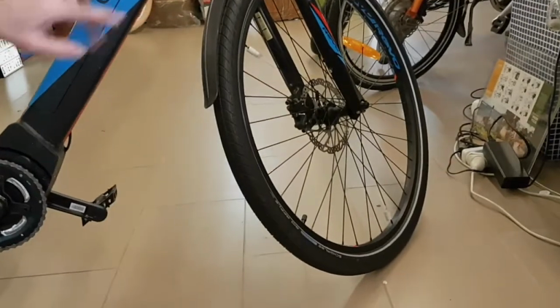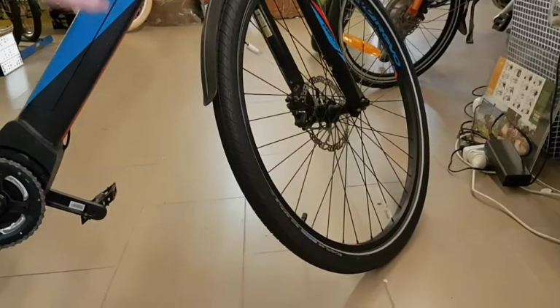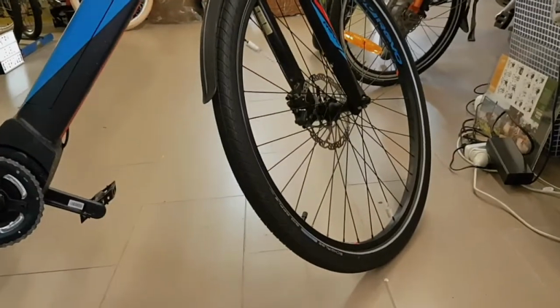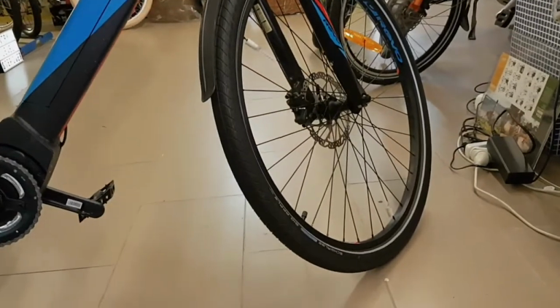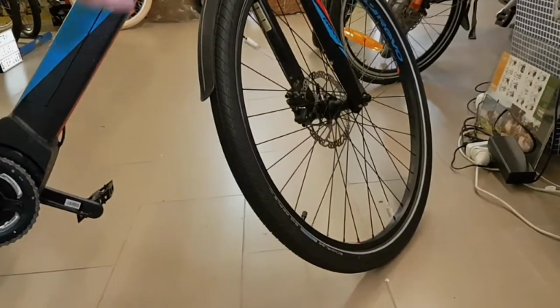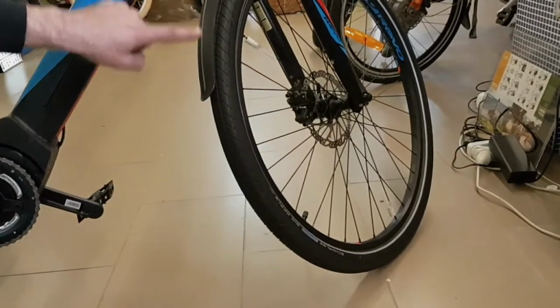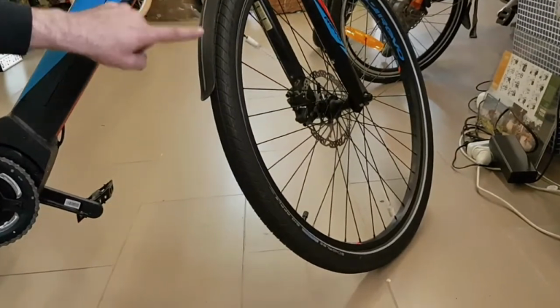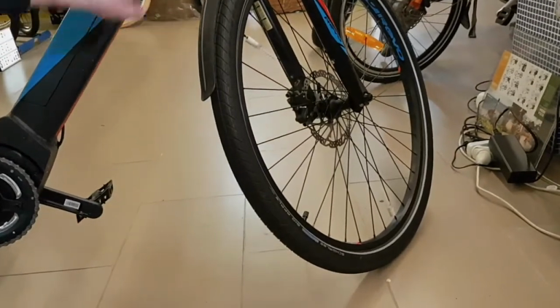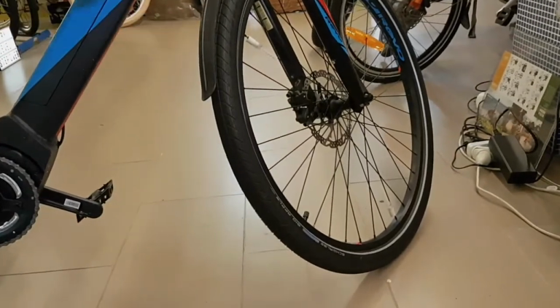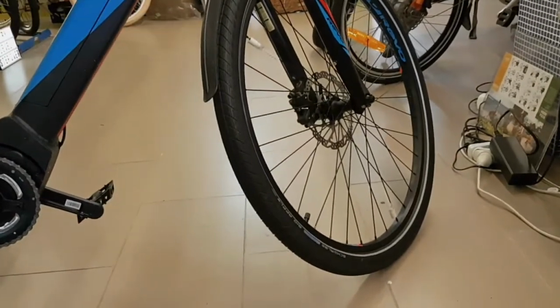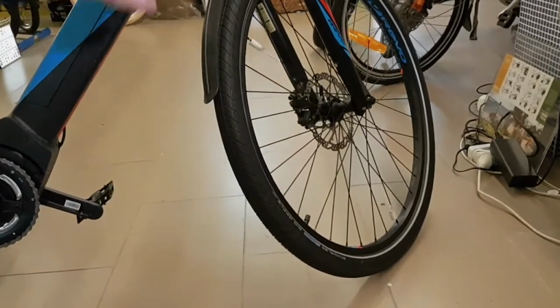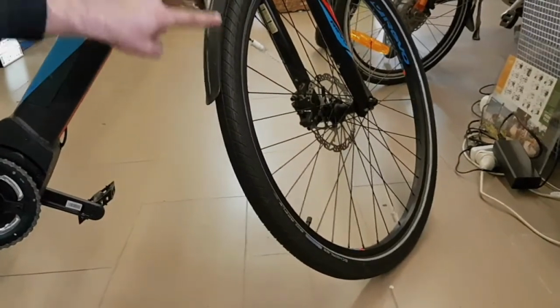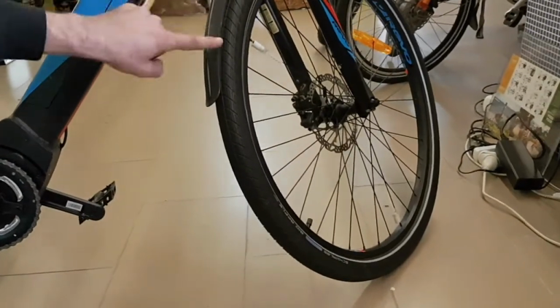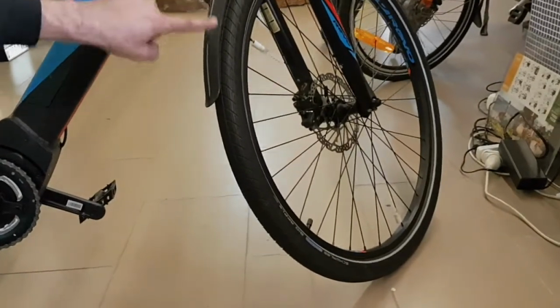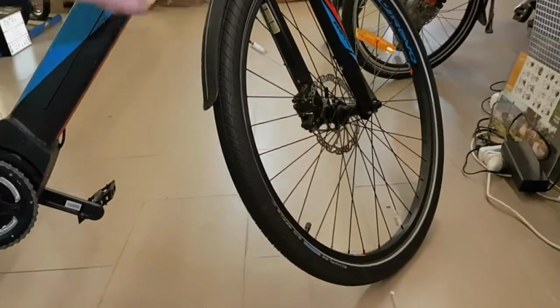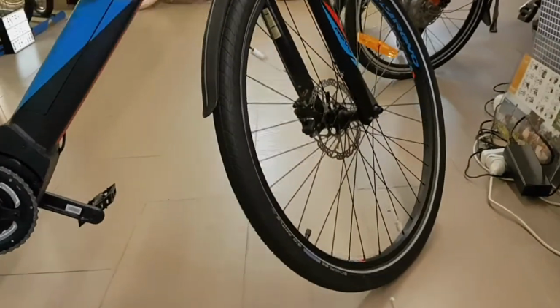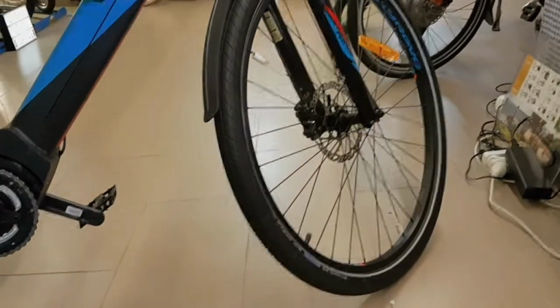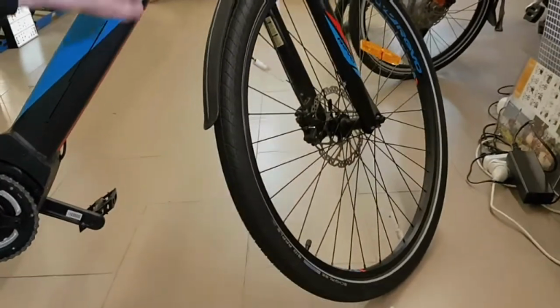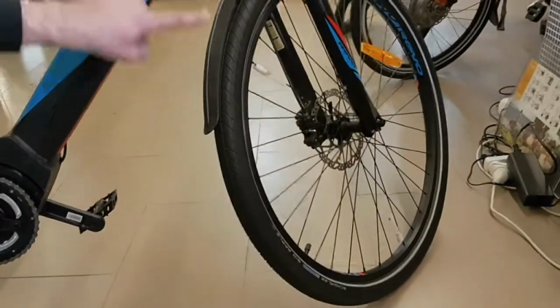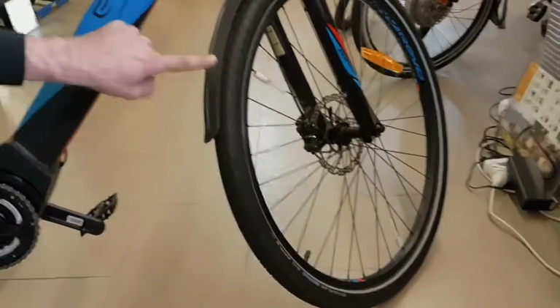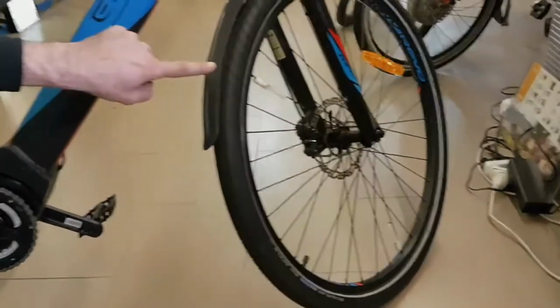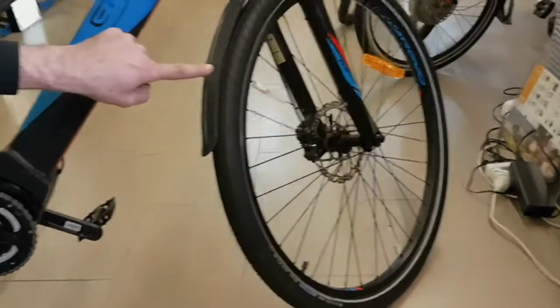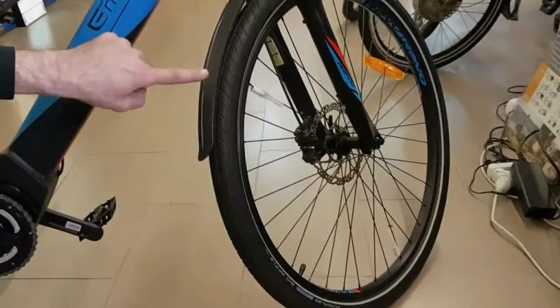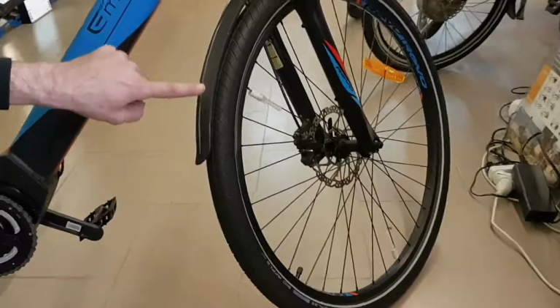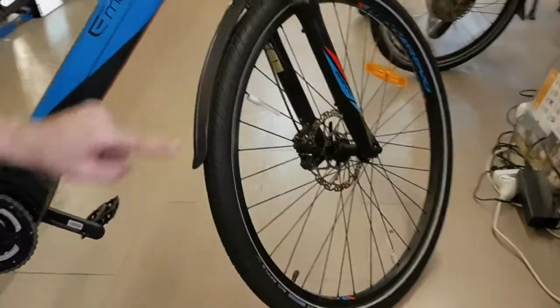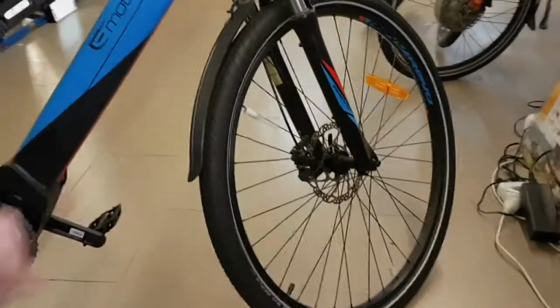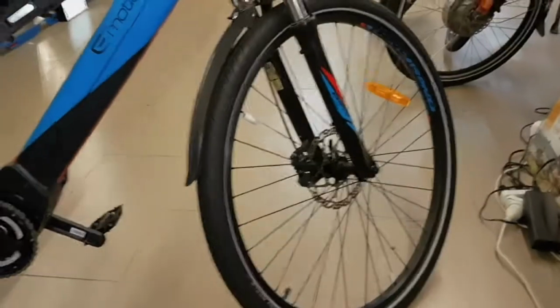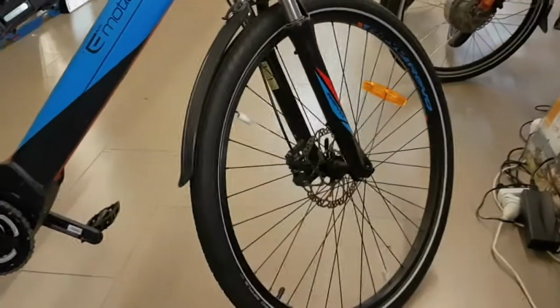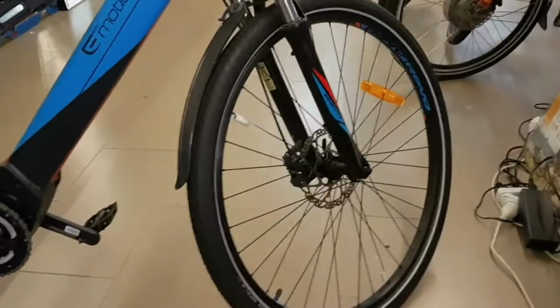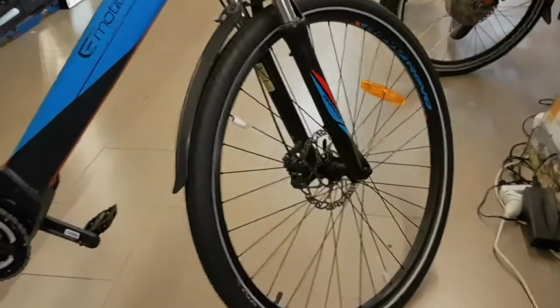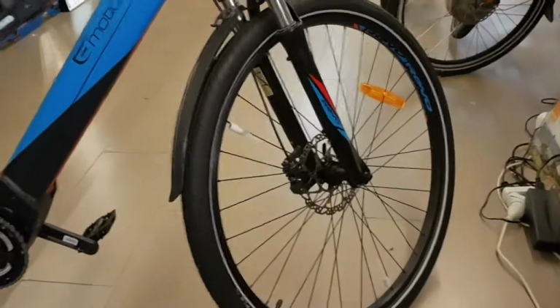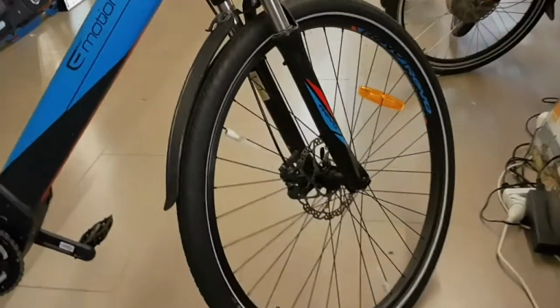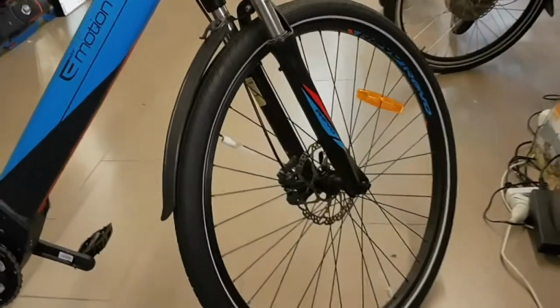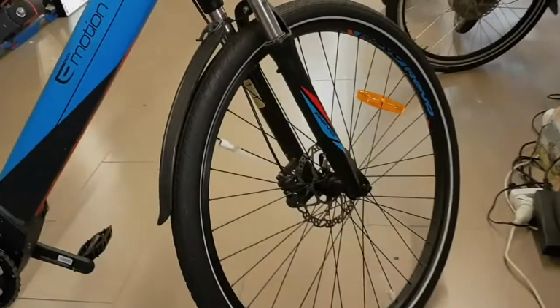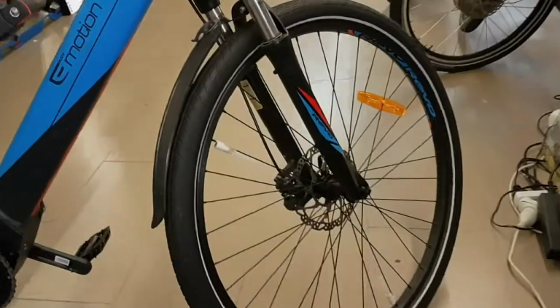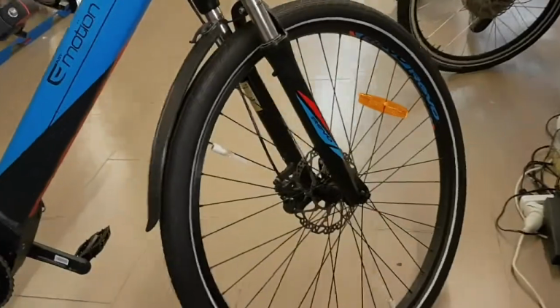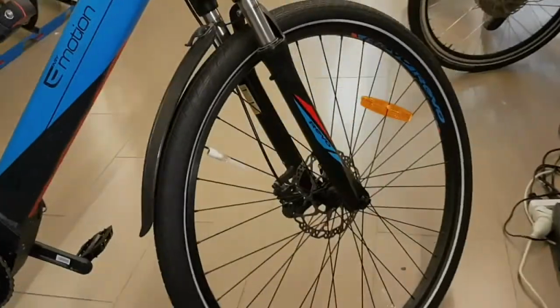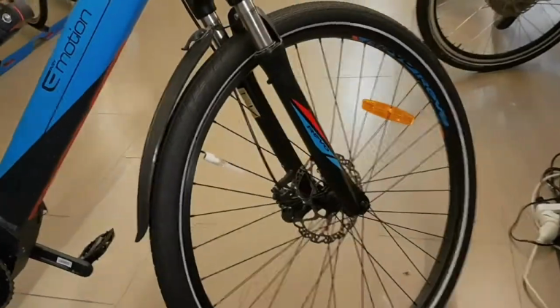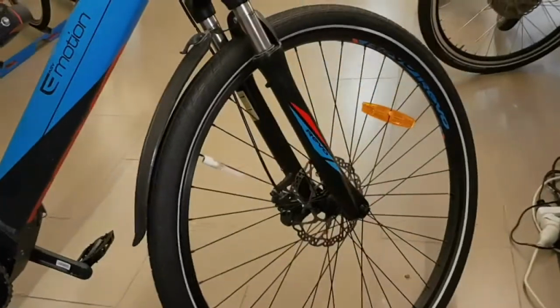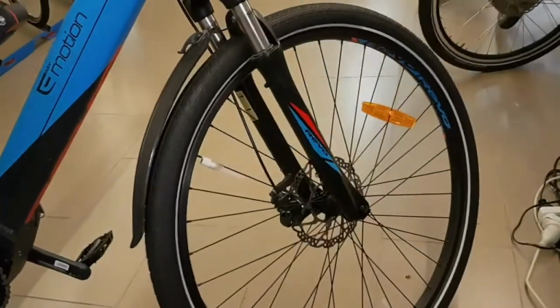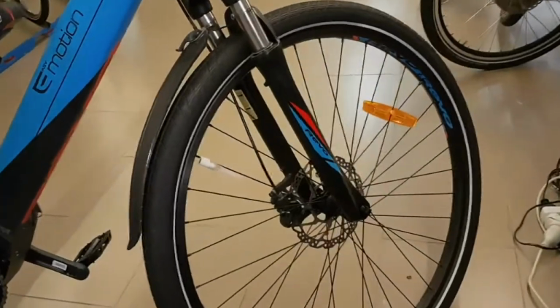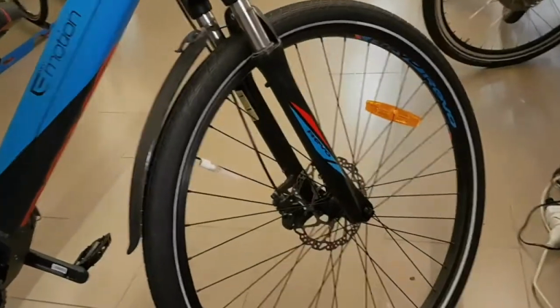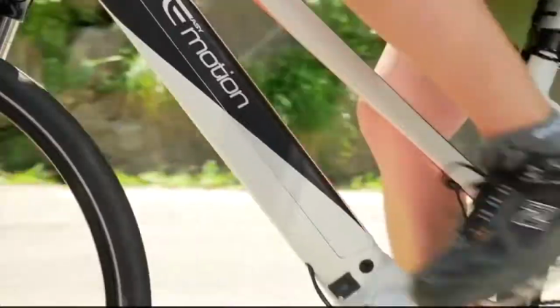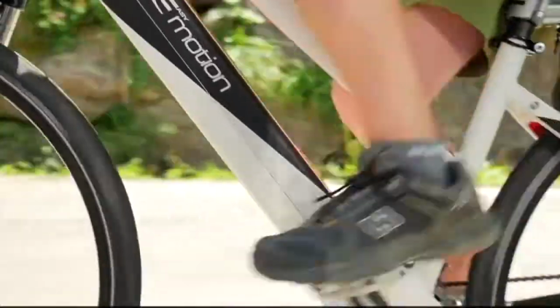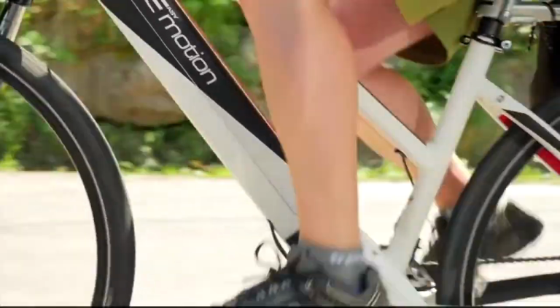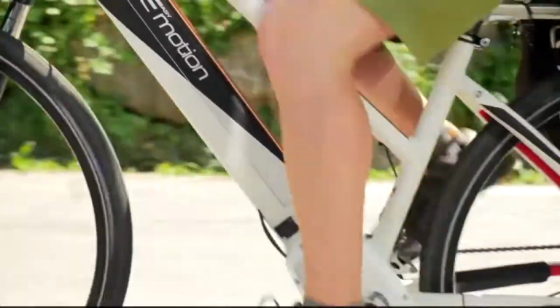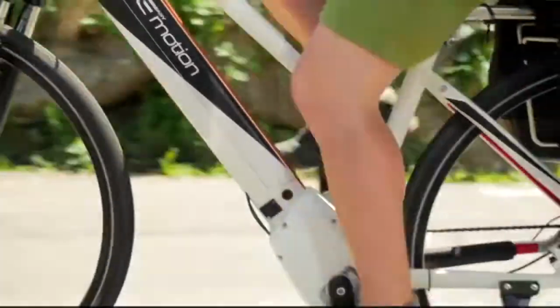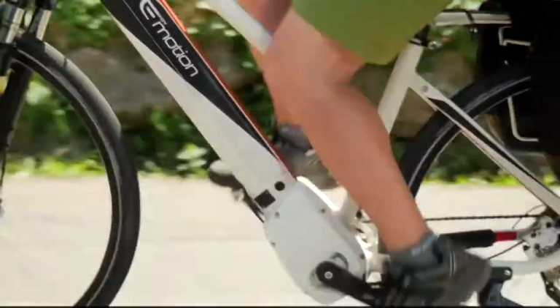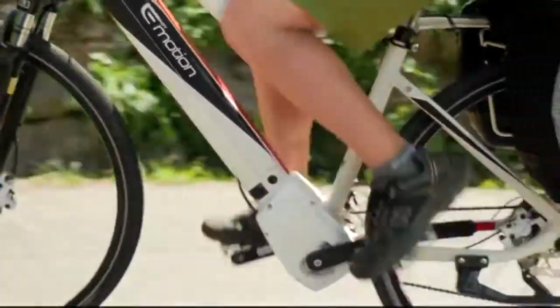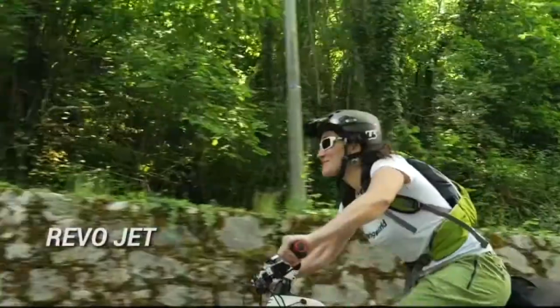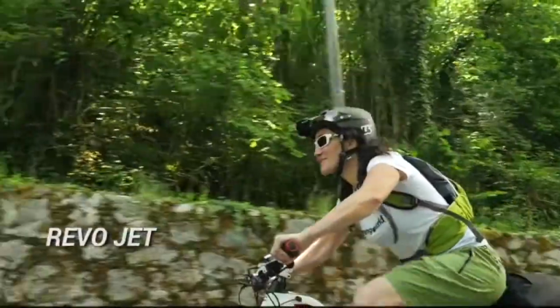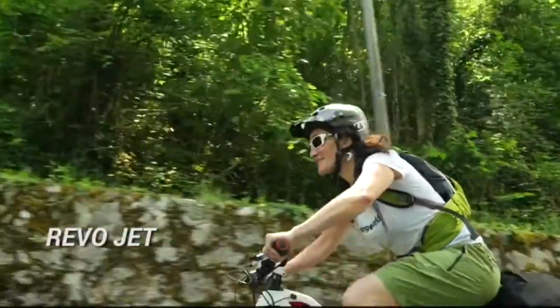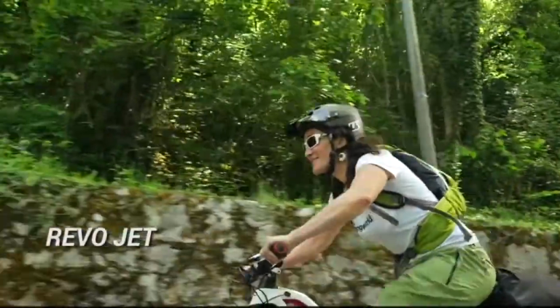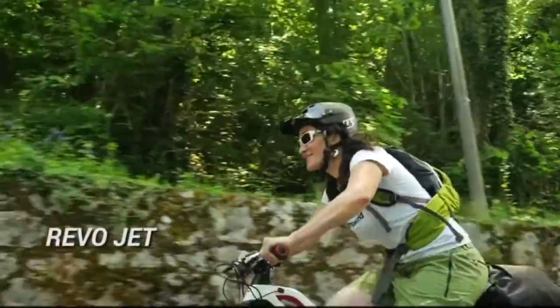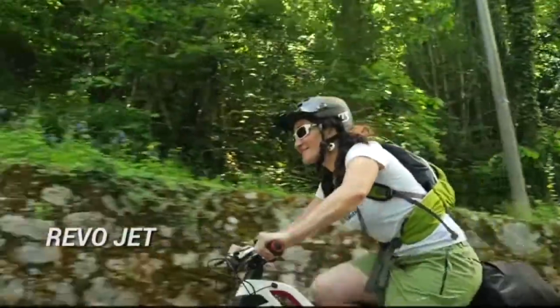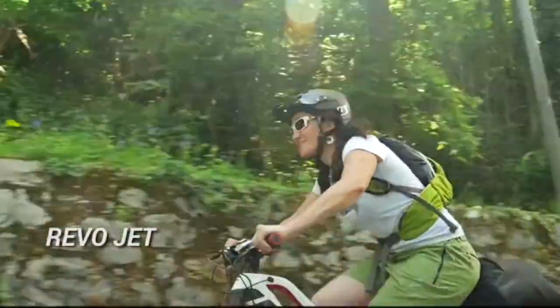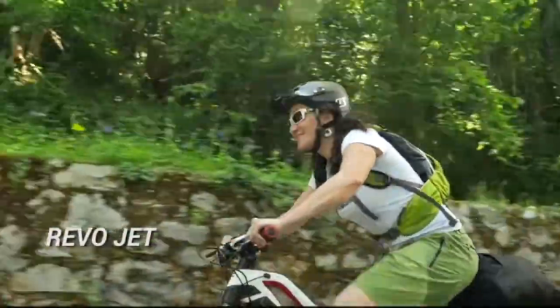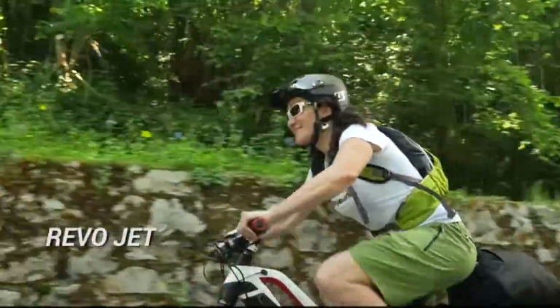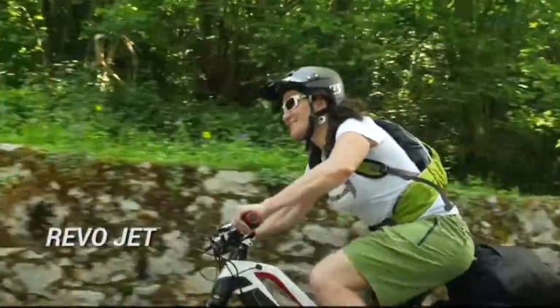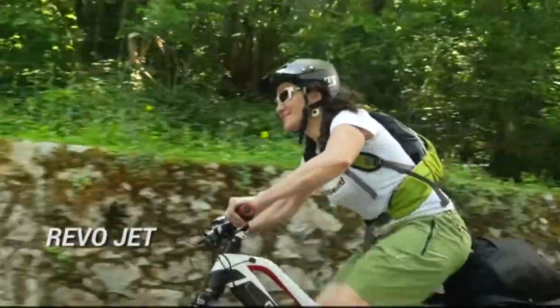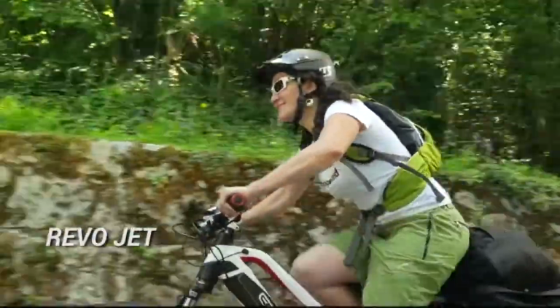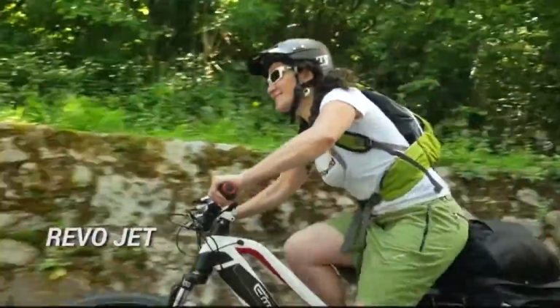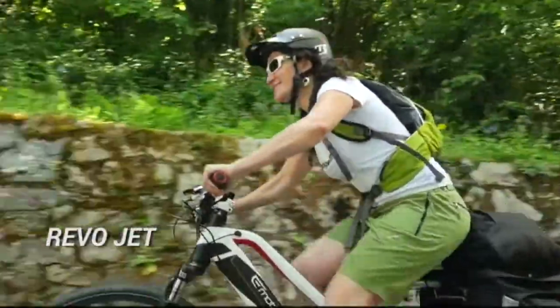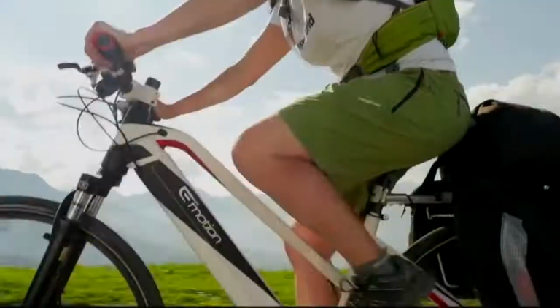It has front suspension, which is pretty basic — it's certainly not designed for mountain biking, but it's got good suspension for the road. You can lock it out if you like for big hill climbs.